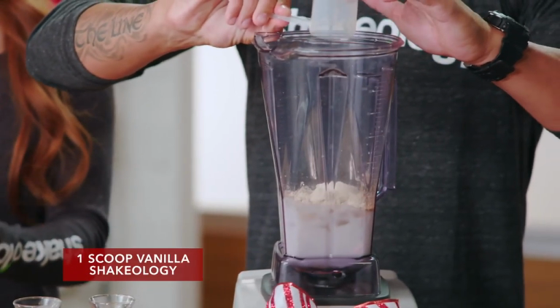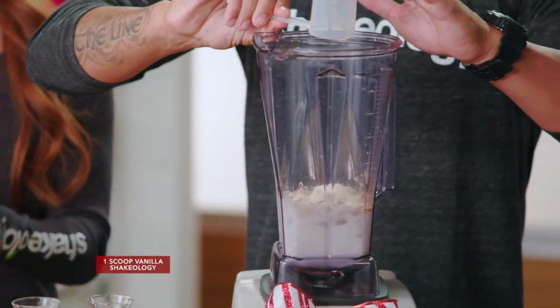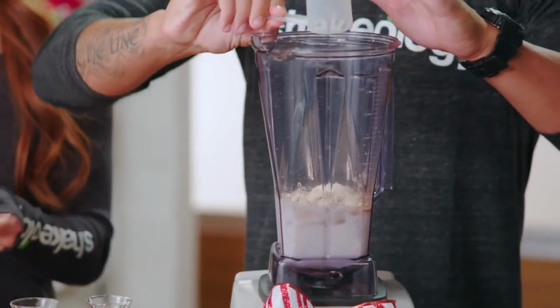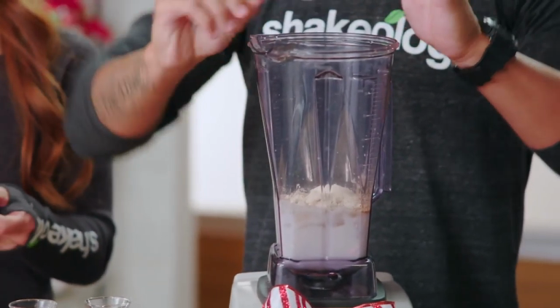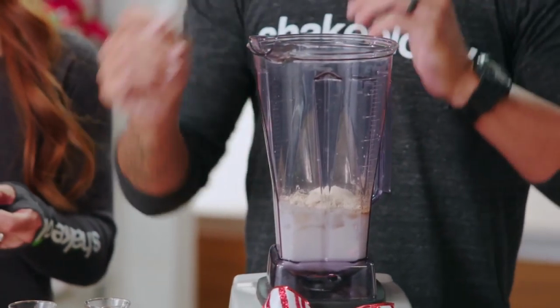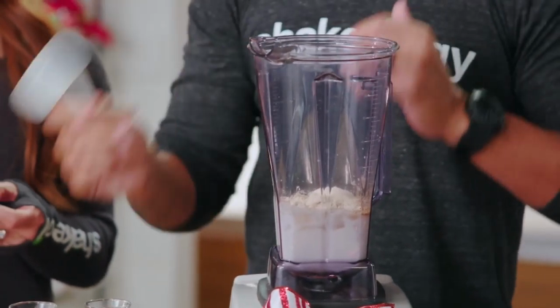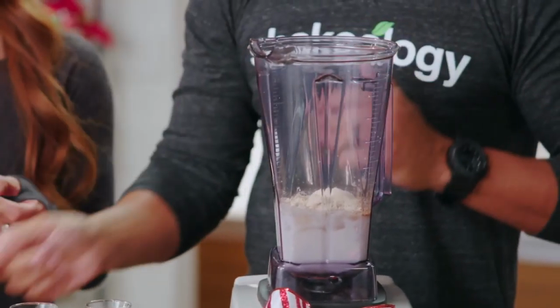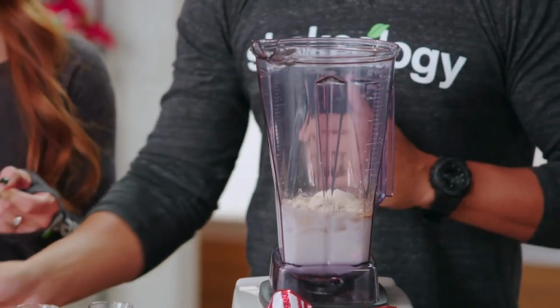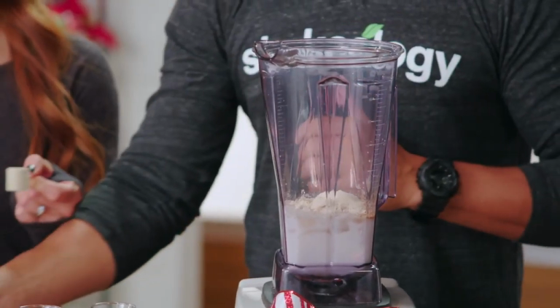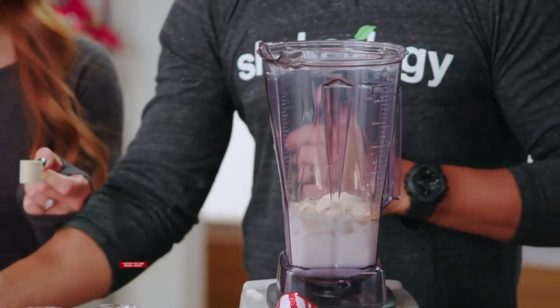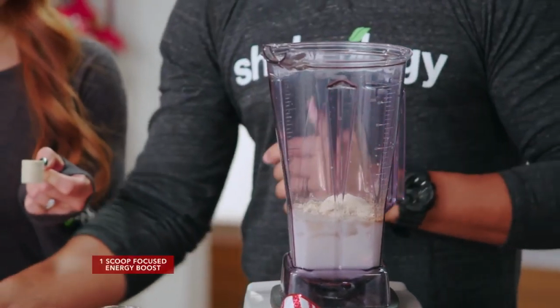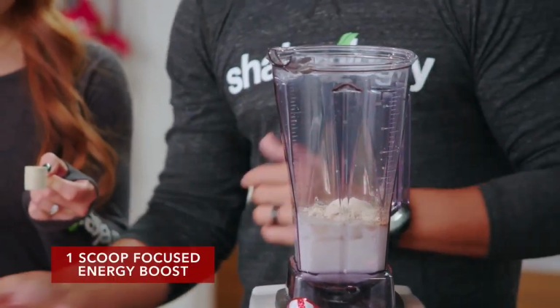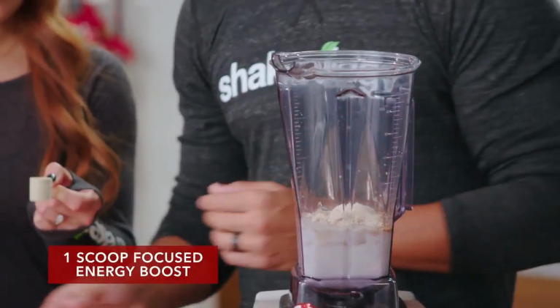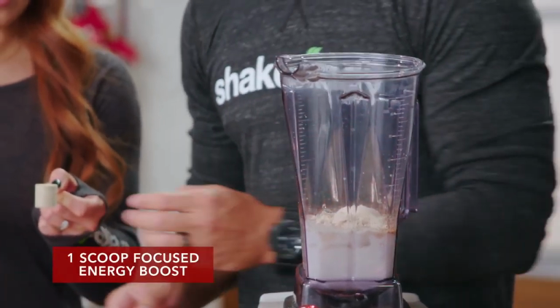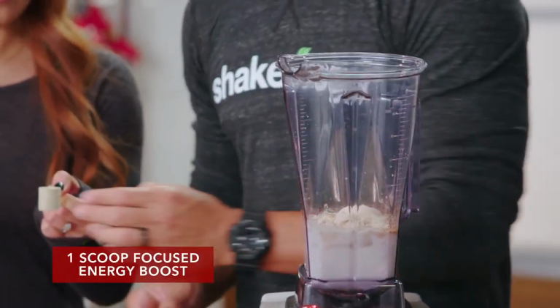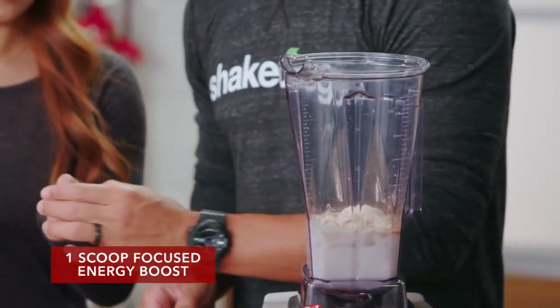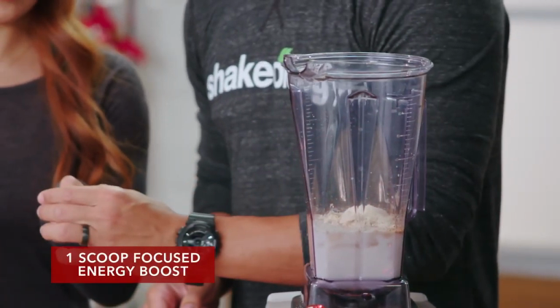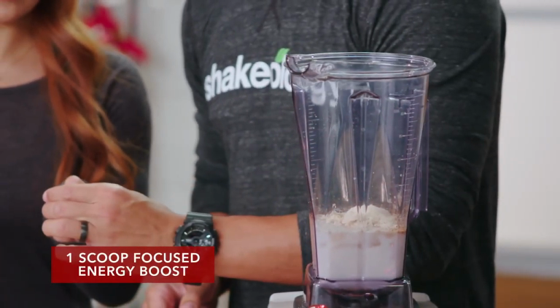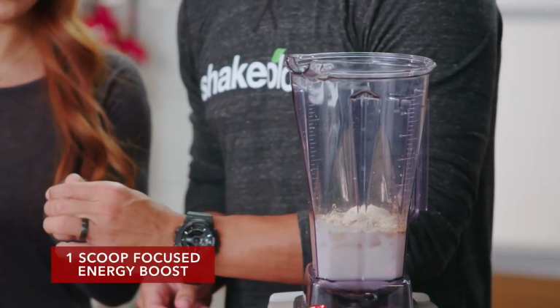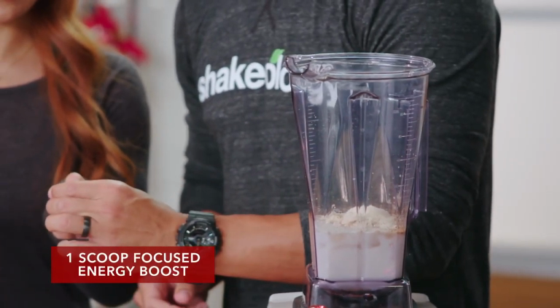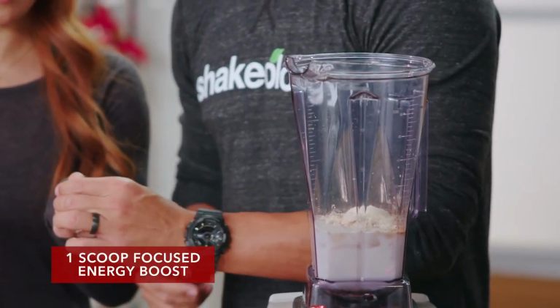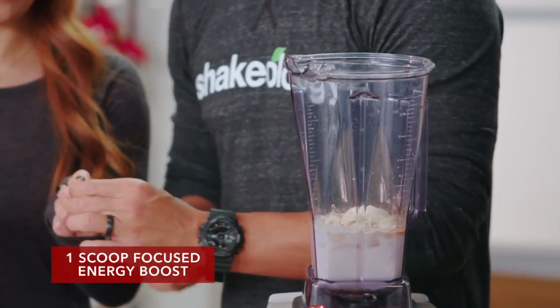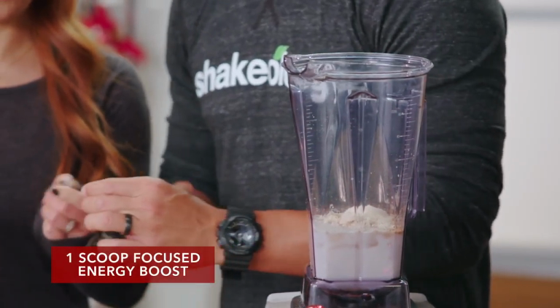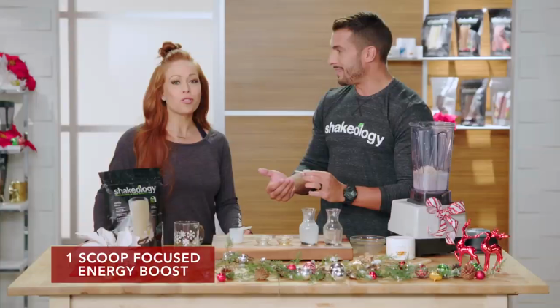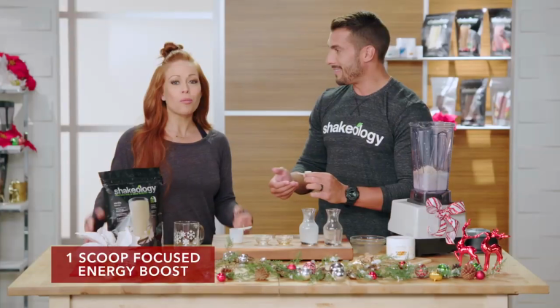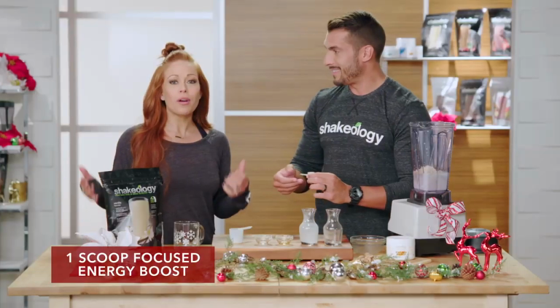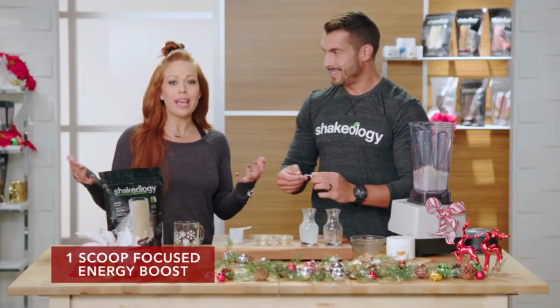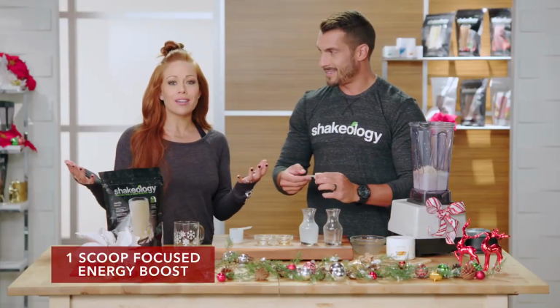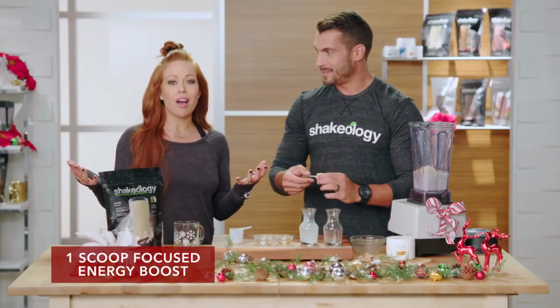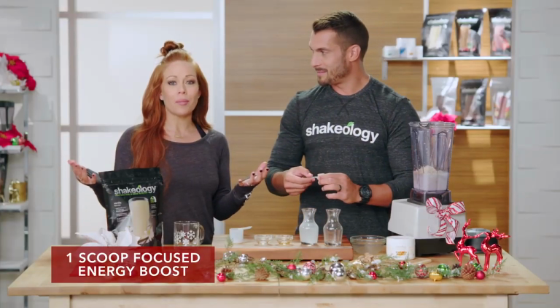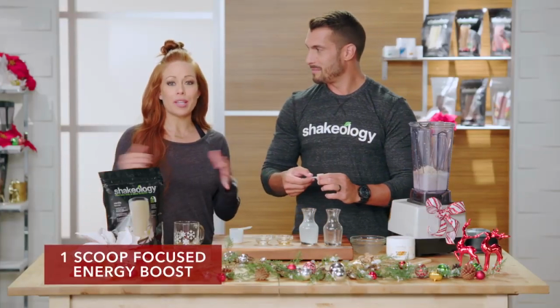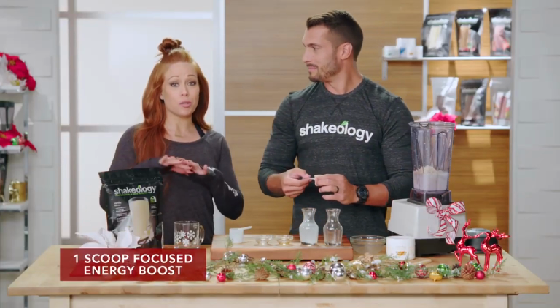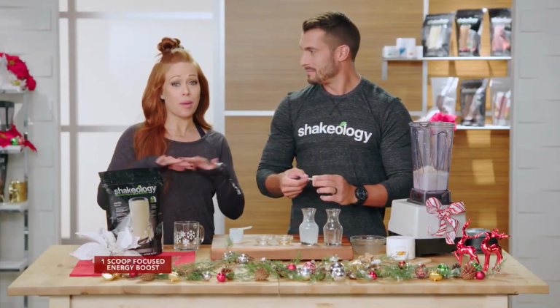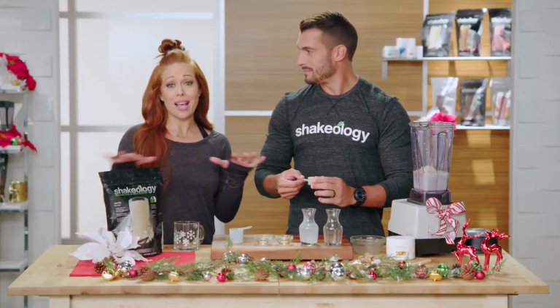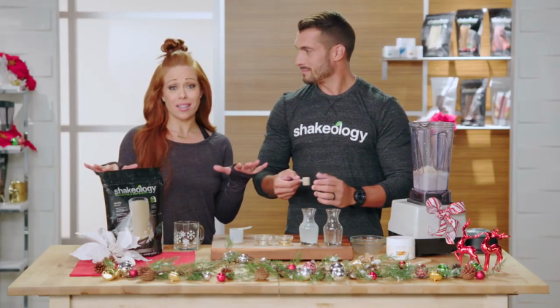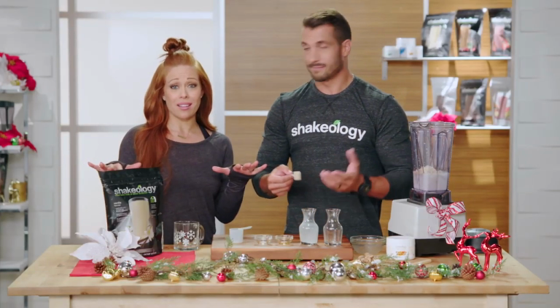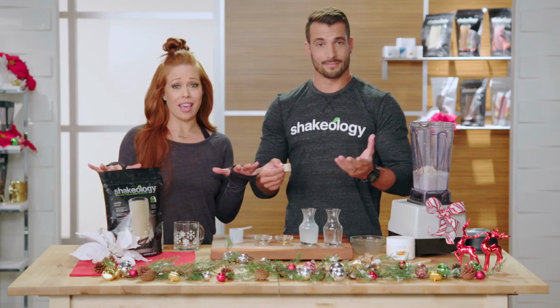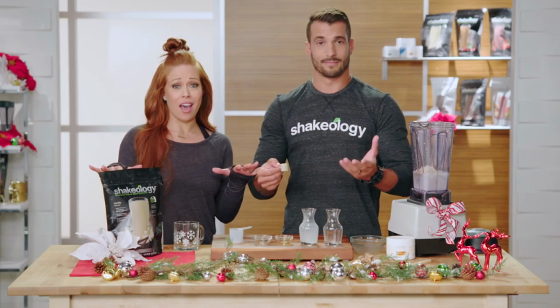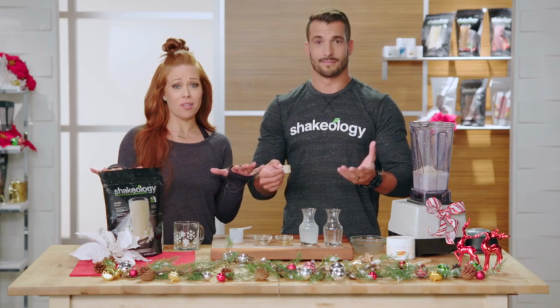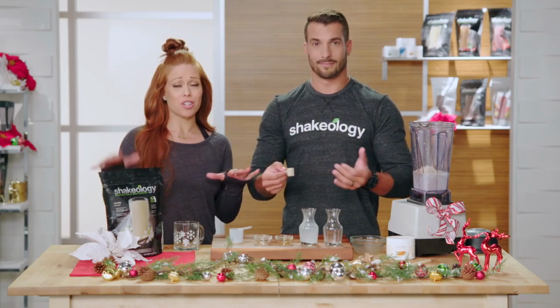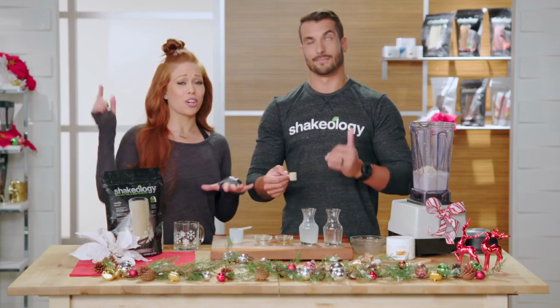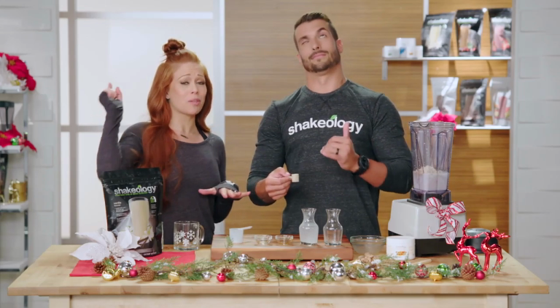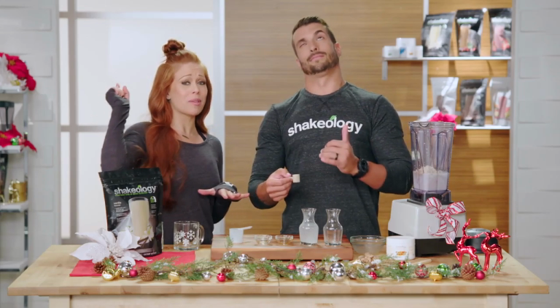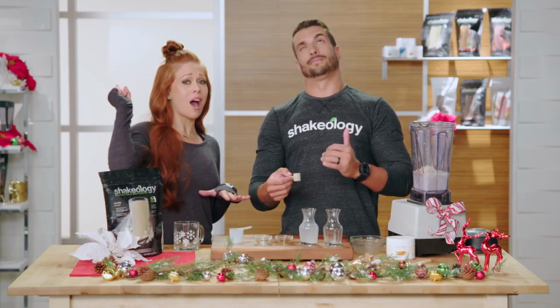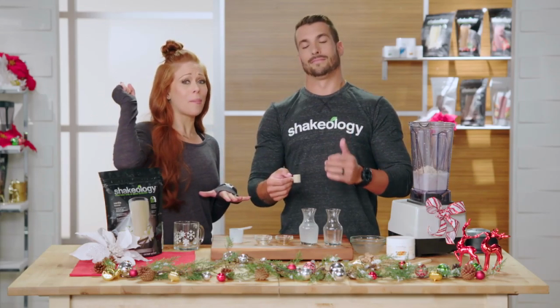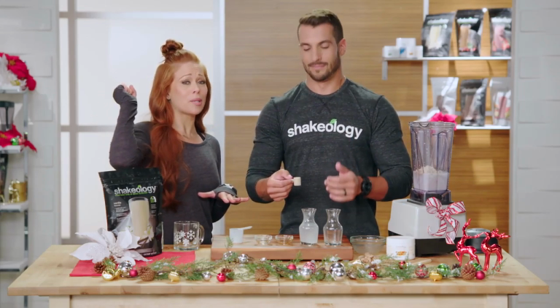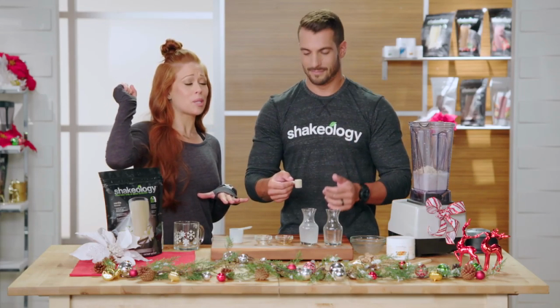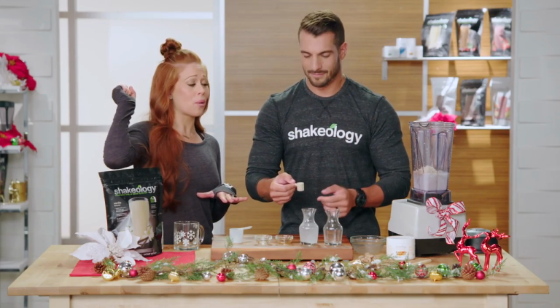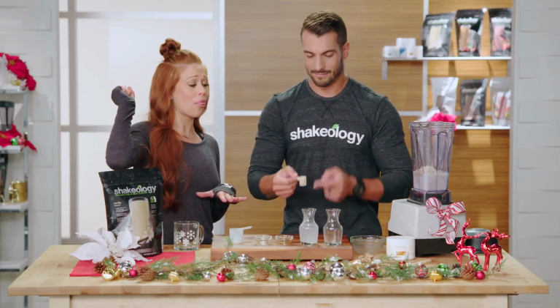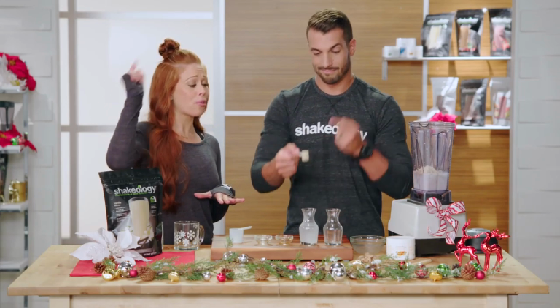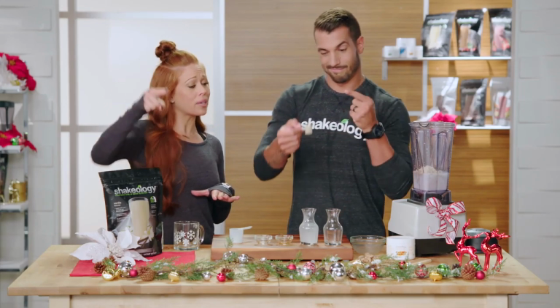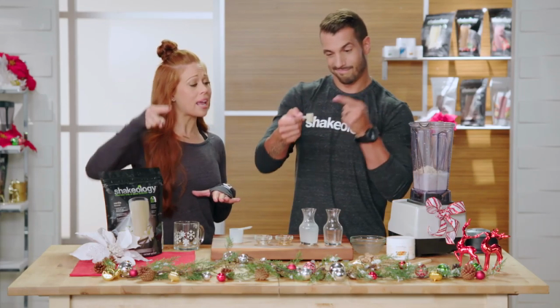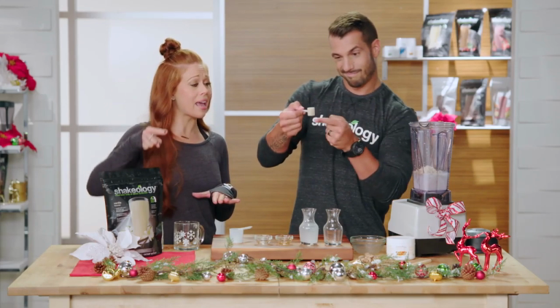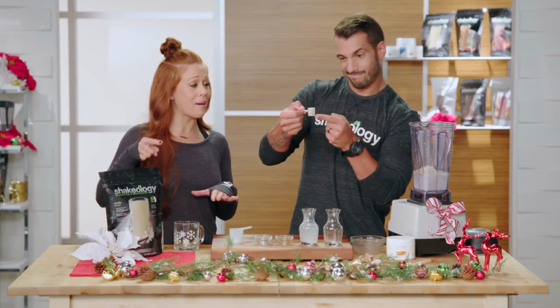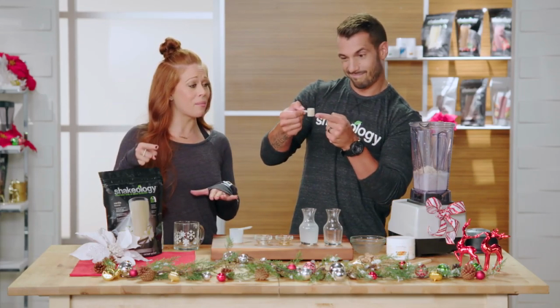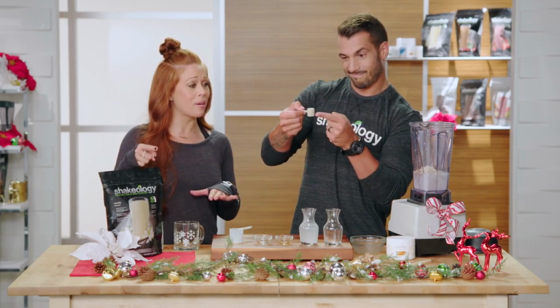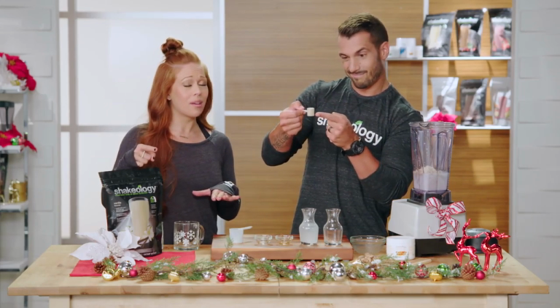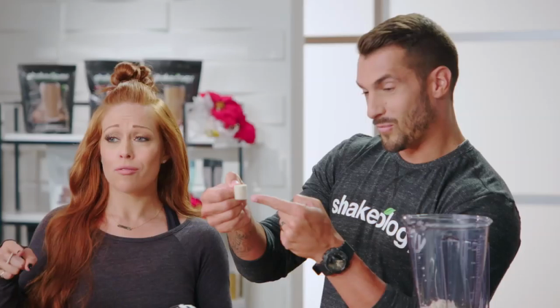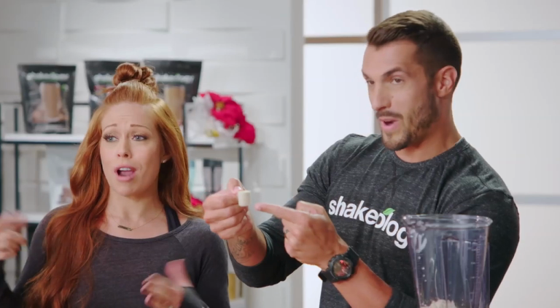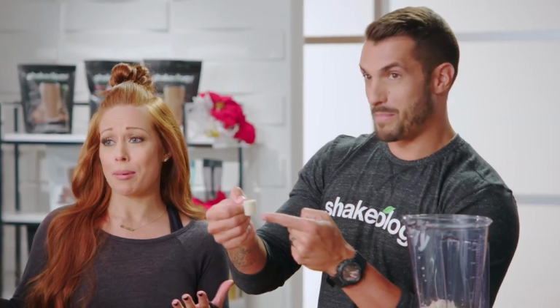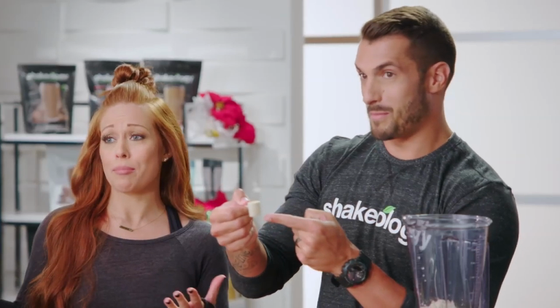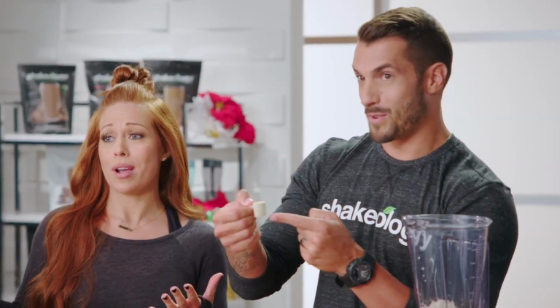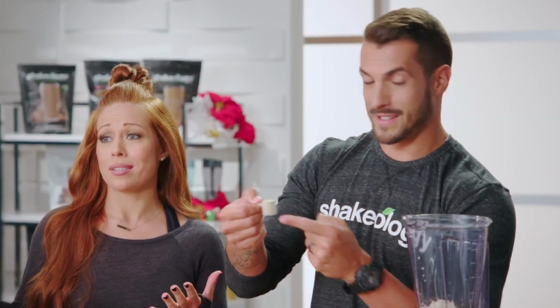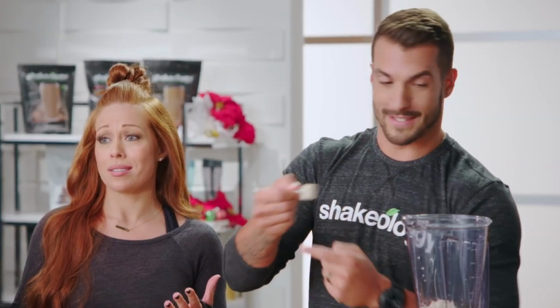And then, what's that Jer? One scoop of Focus Energy. Normal eggnog makes you pass out on the couch — you're gonna be up until 3 a.m. wrapping presents.